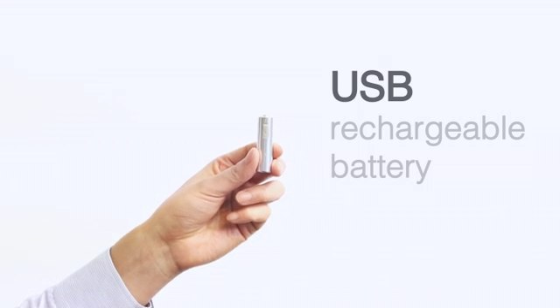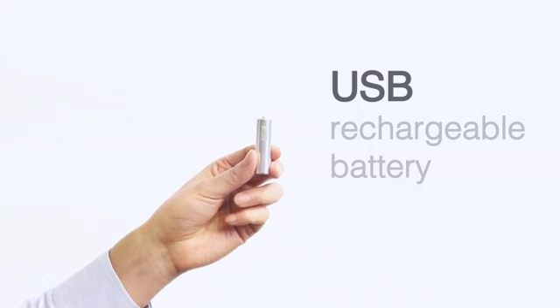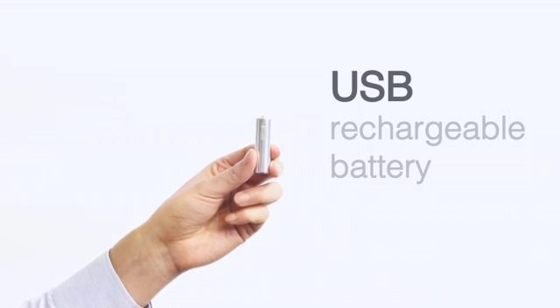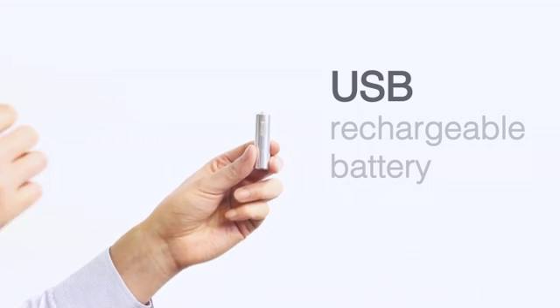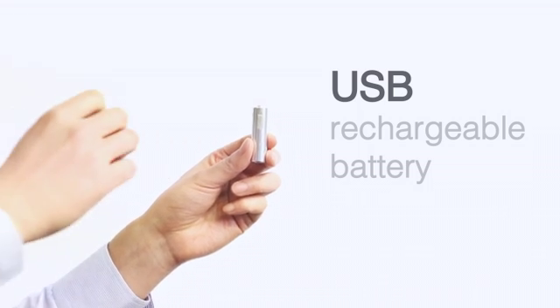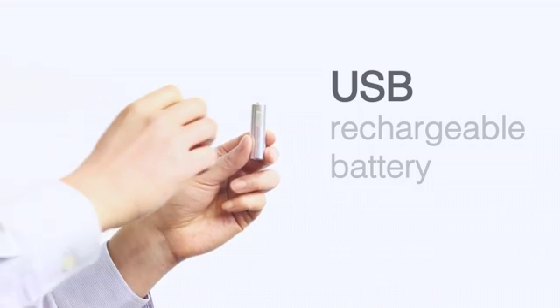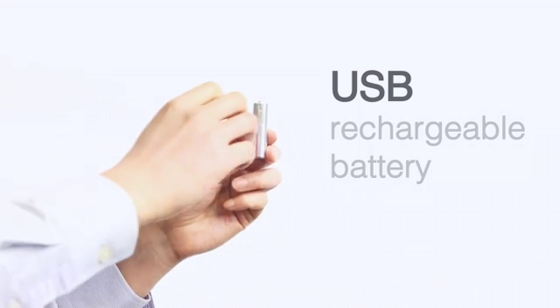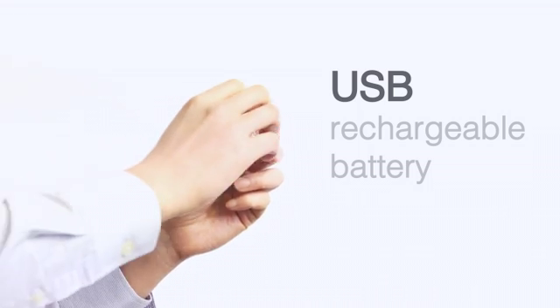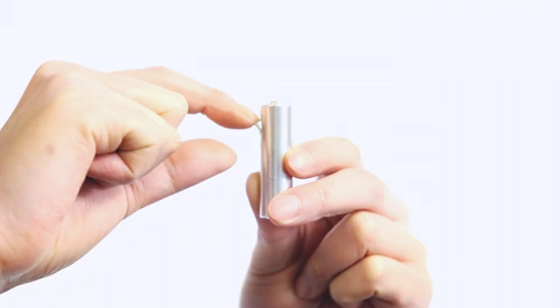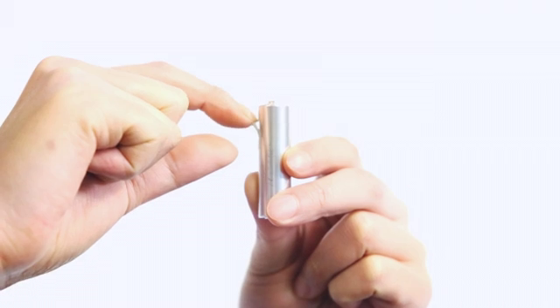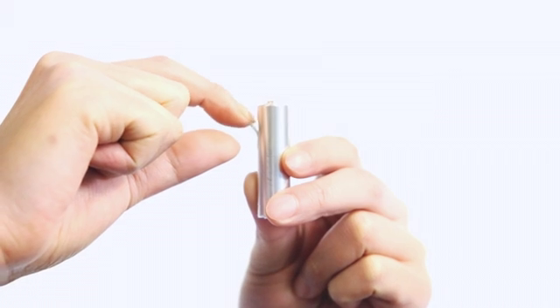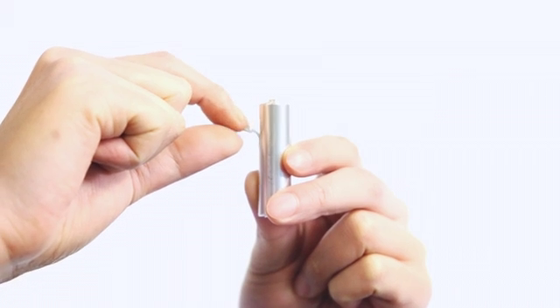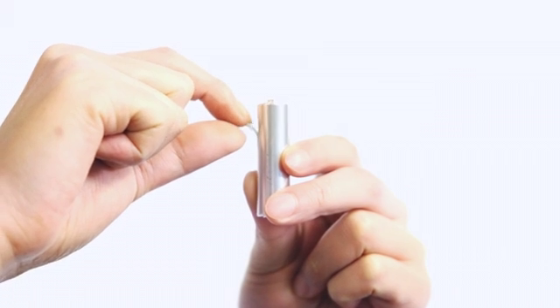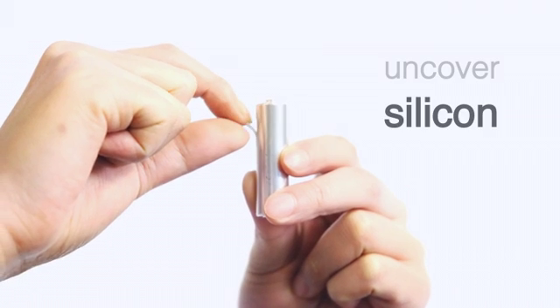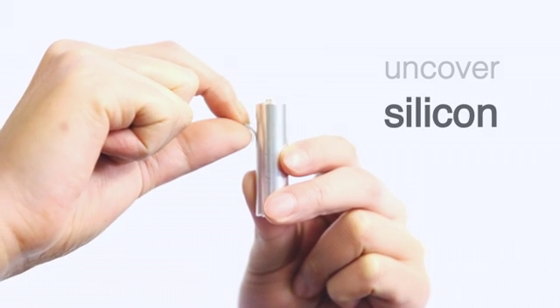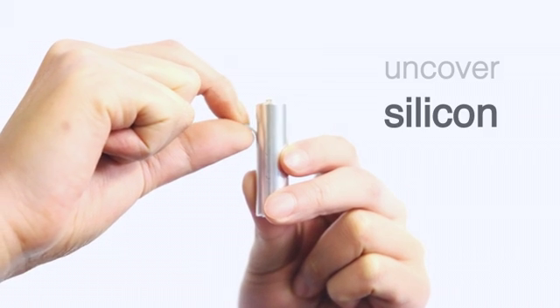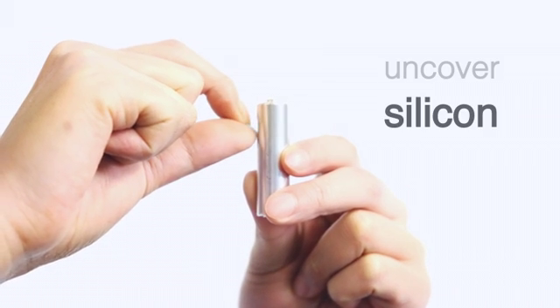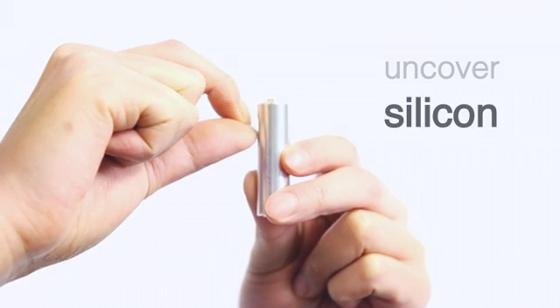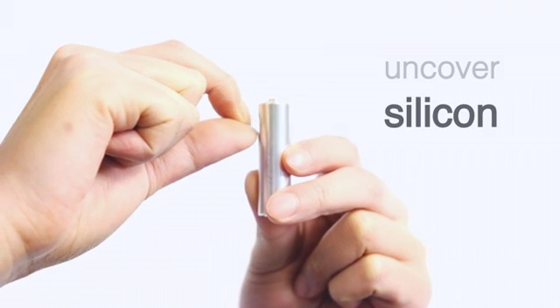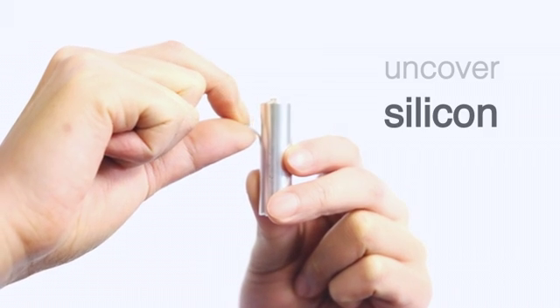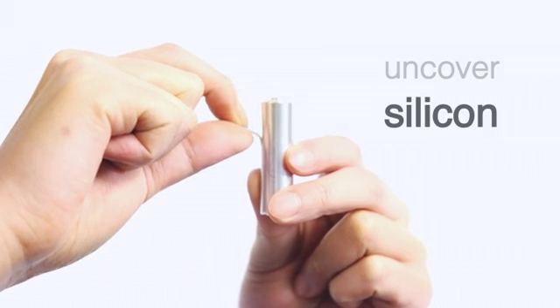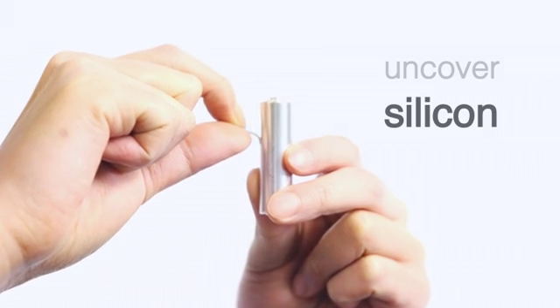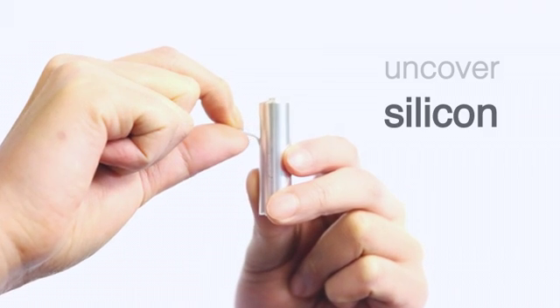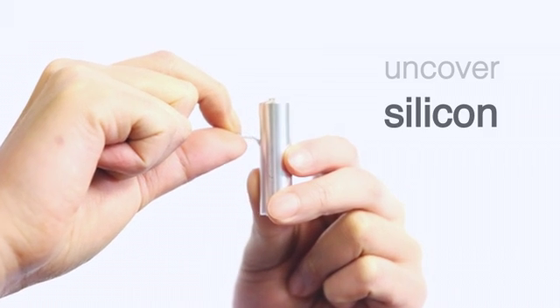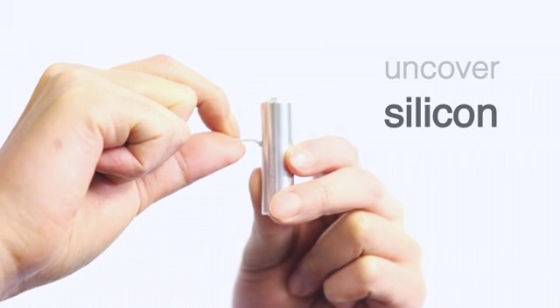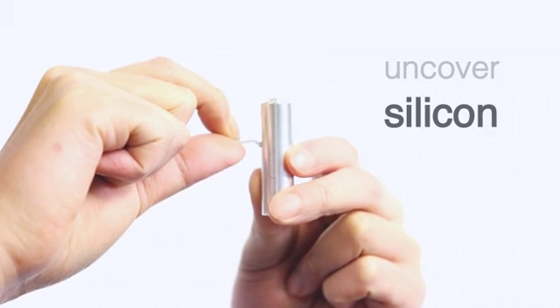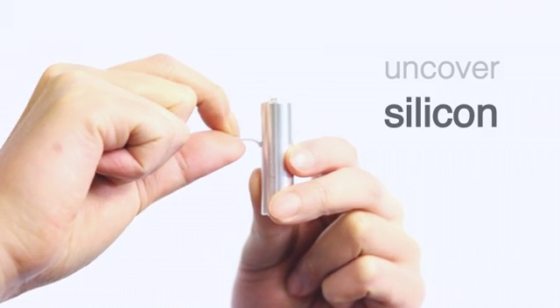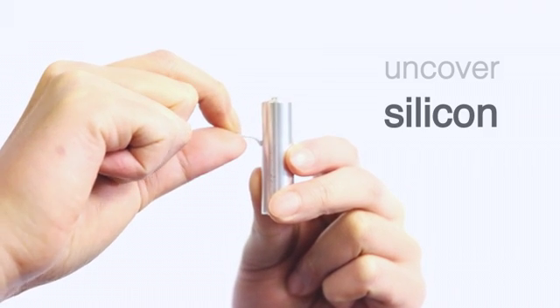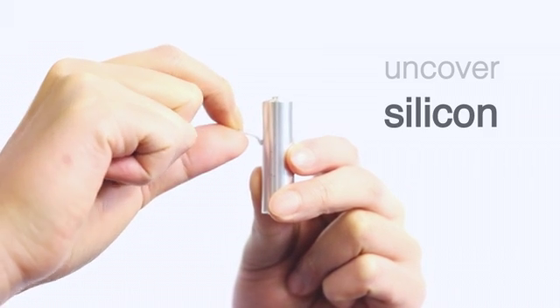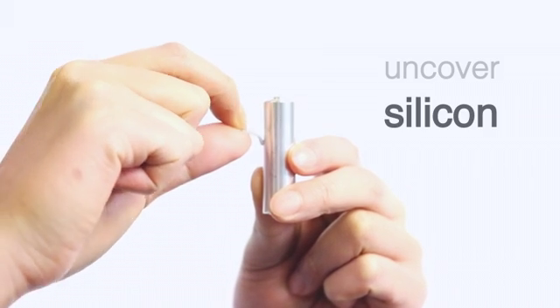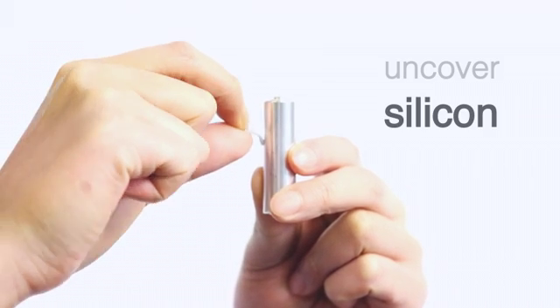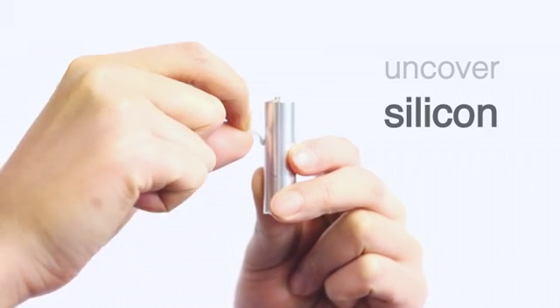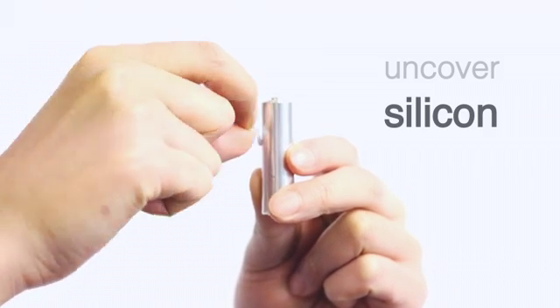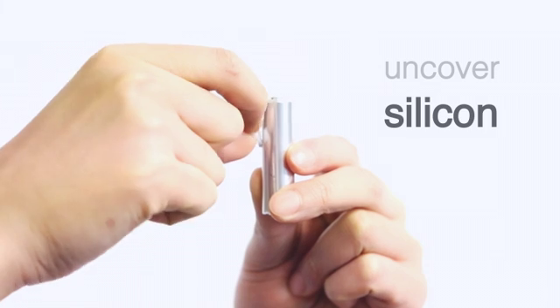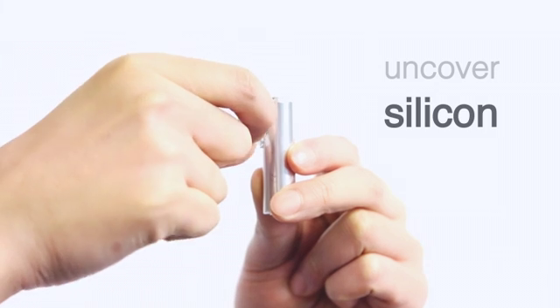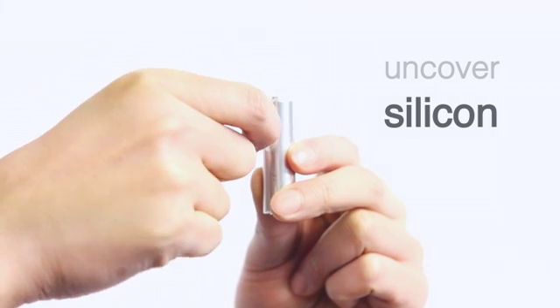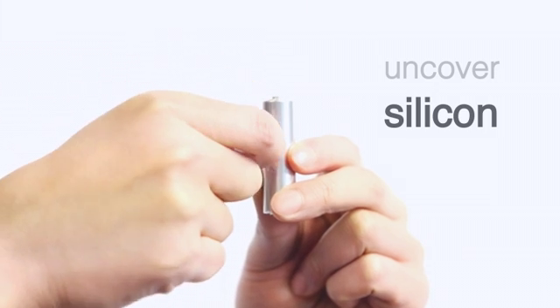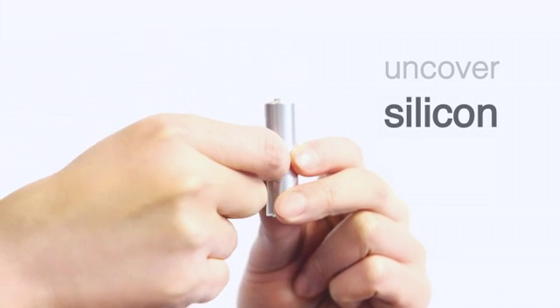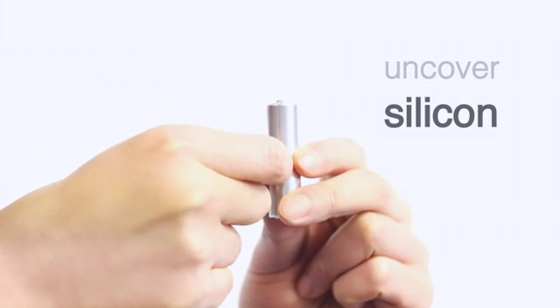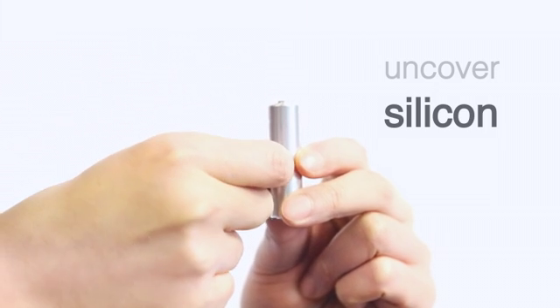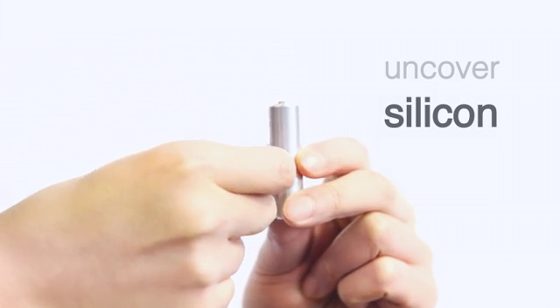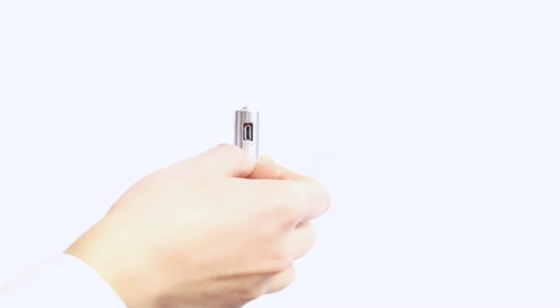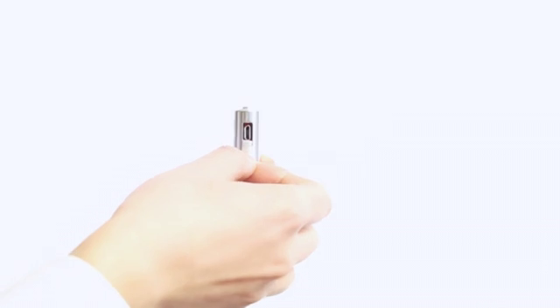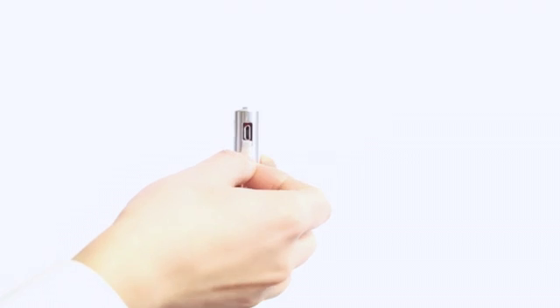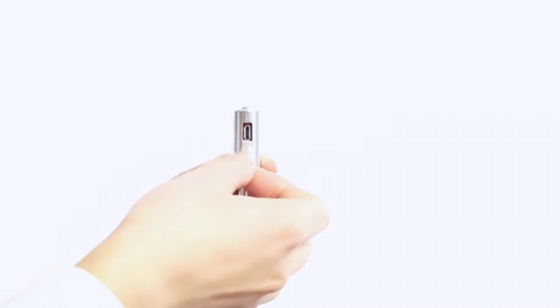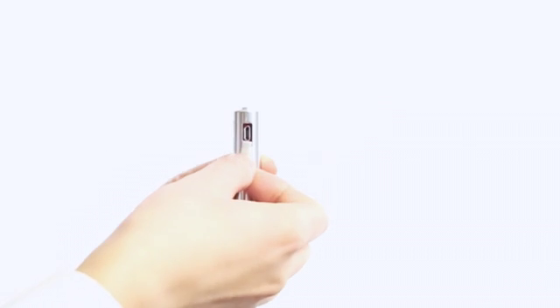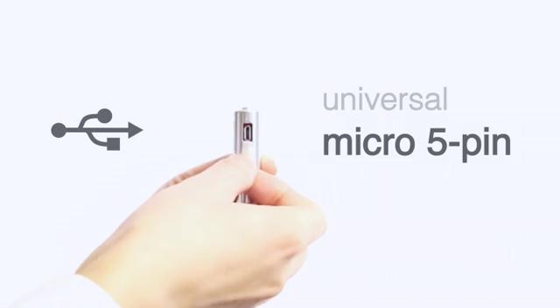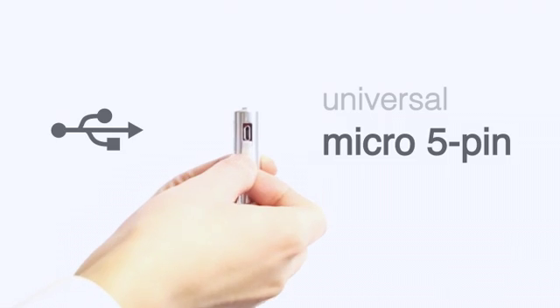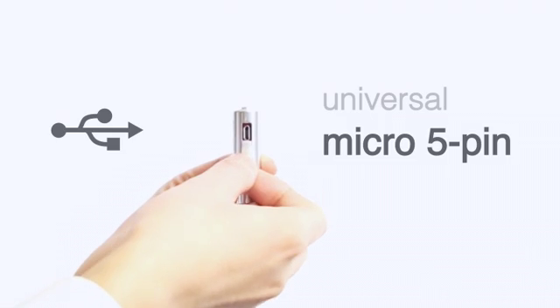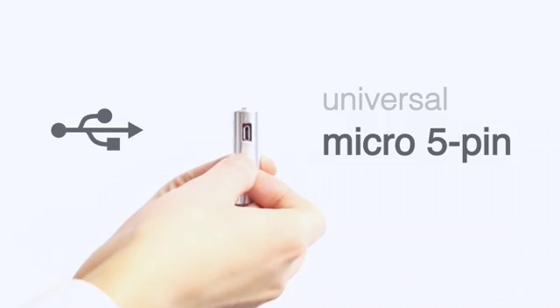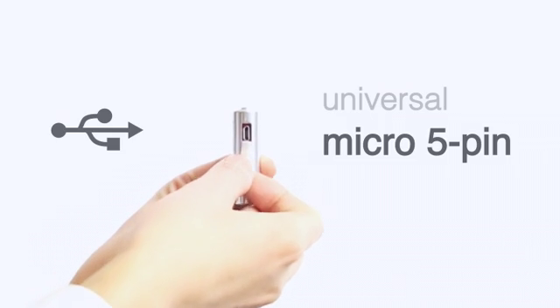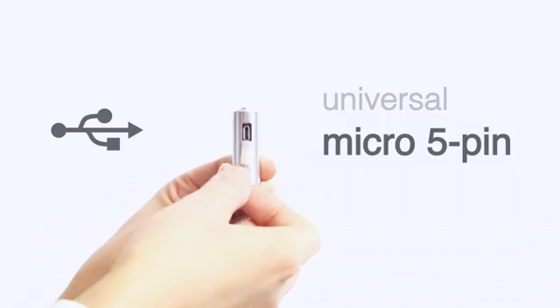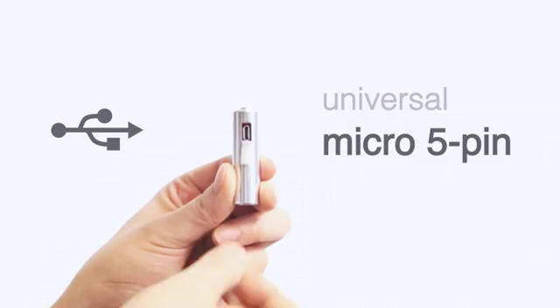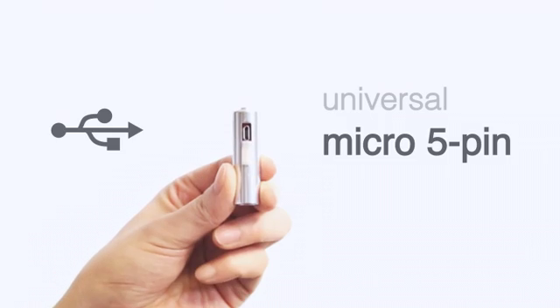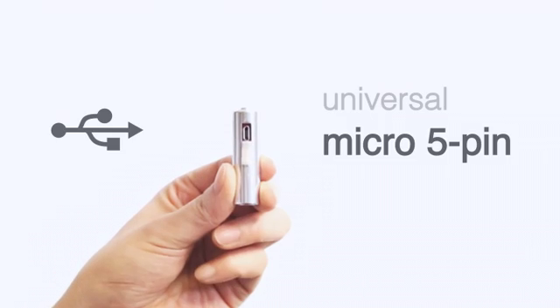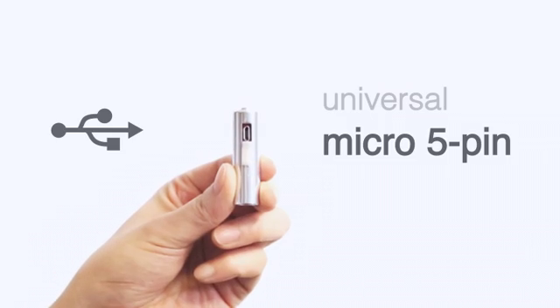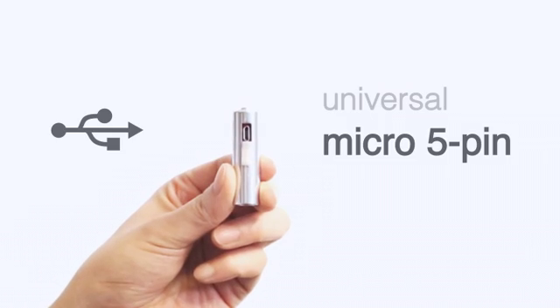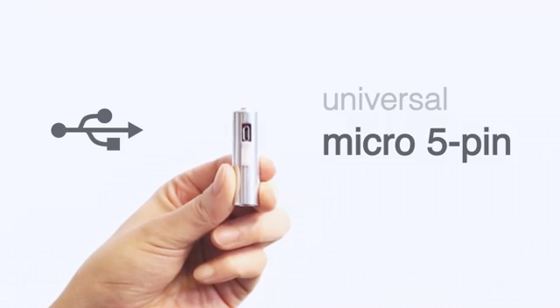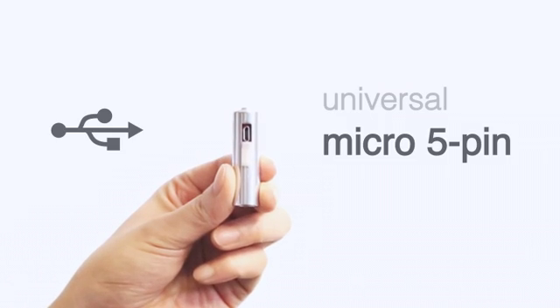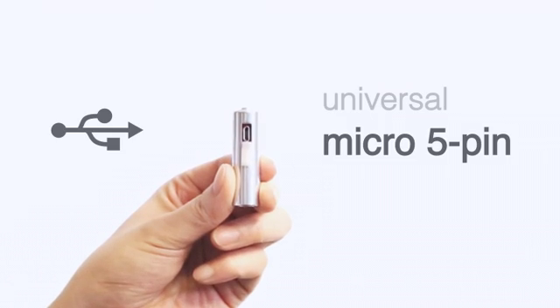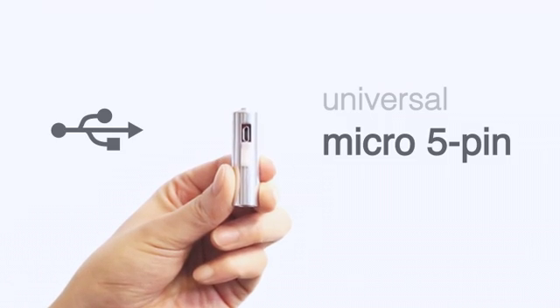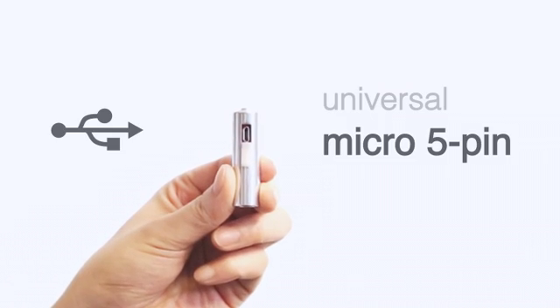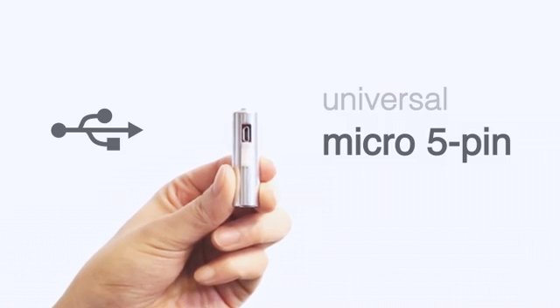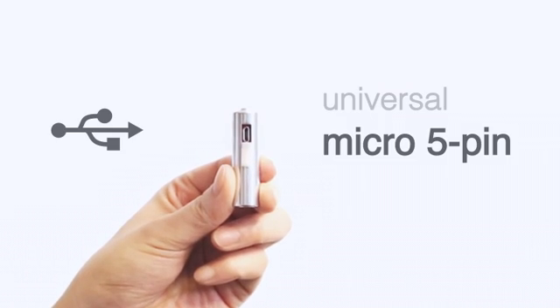You can easily uncover the silicone lid at the top of it, and it has a Micro 5-pin charging port.